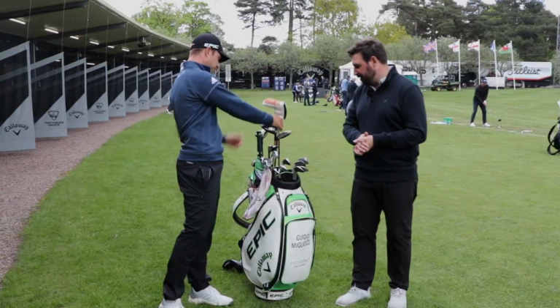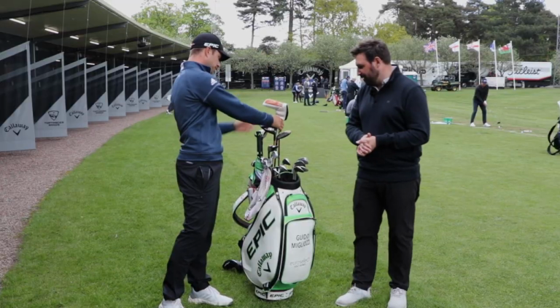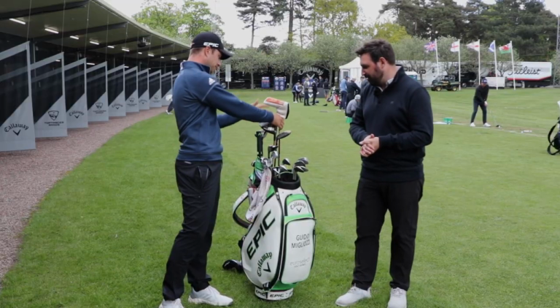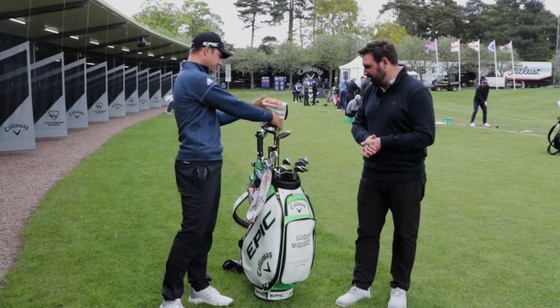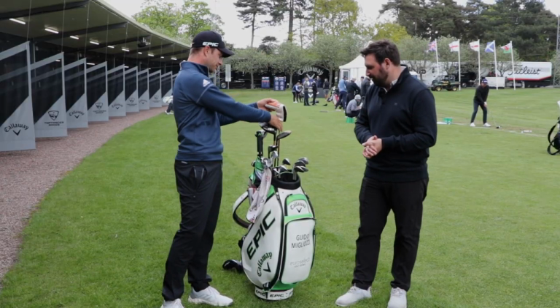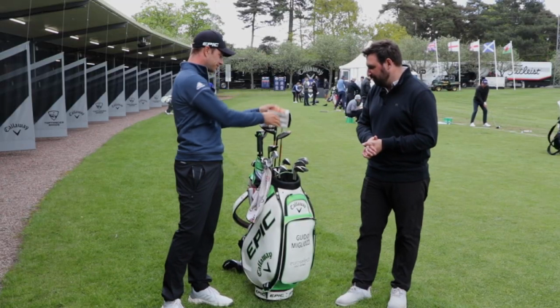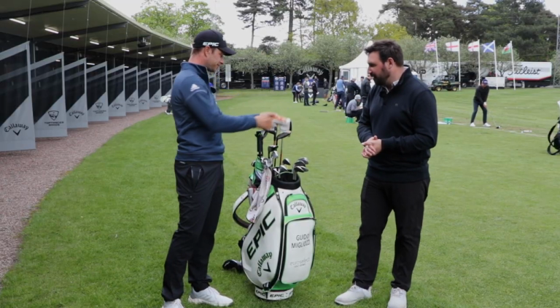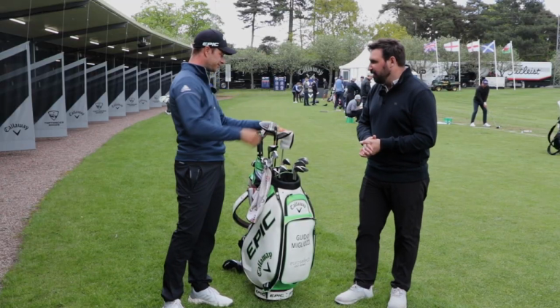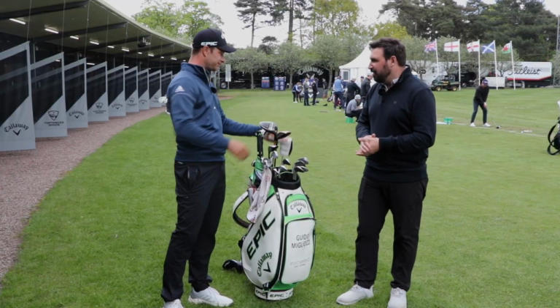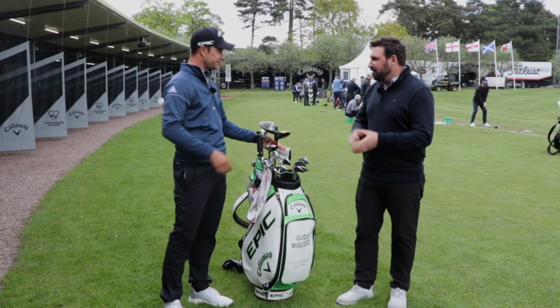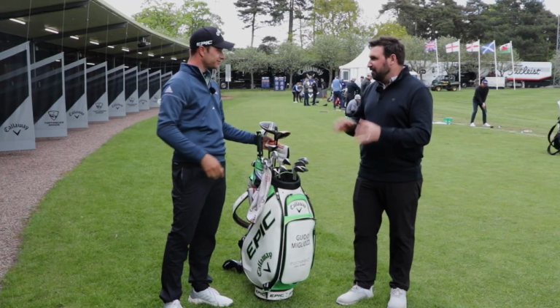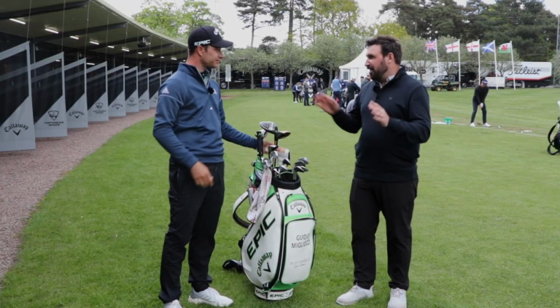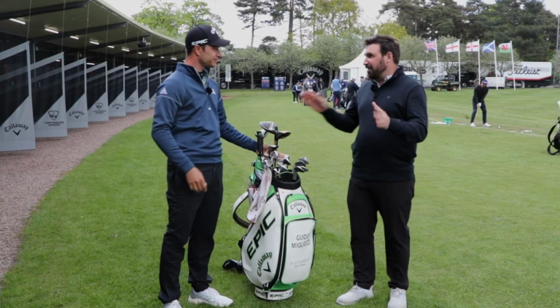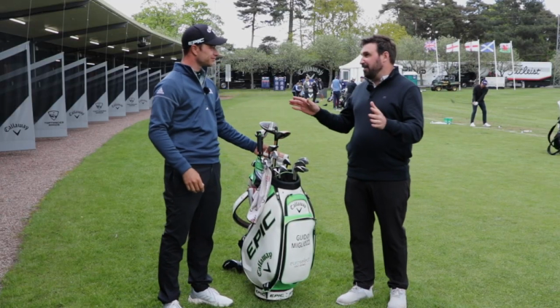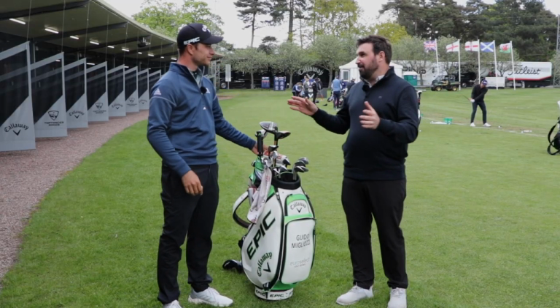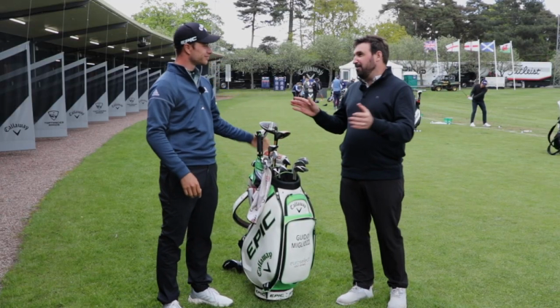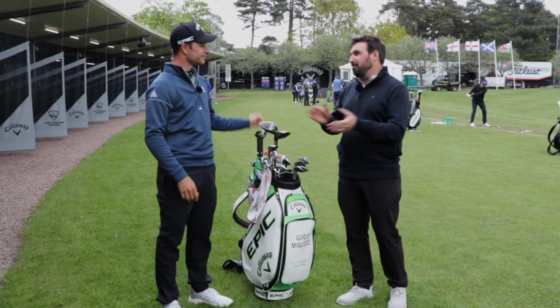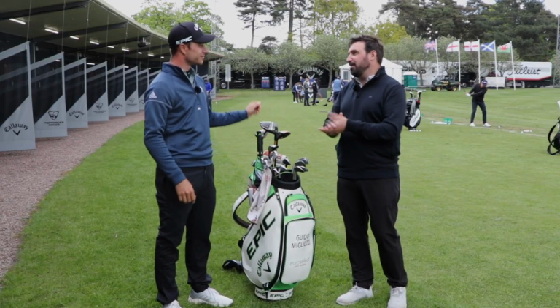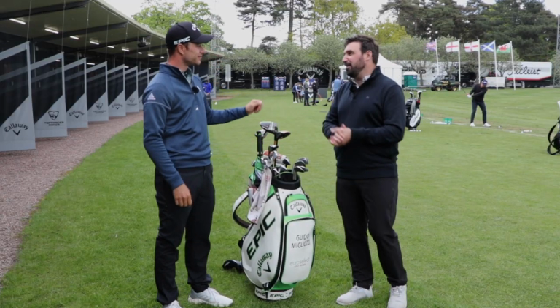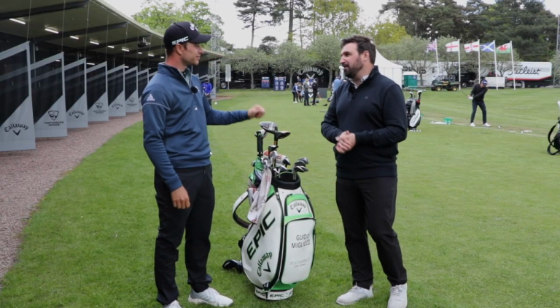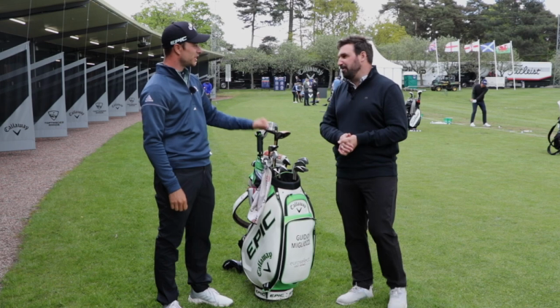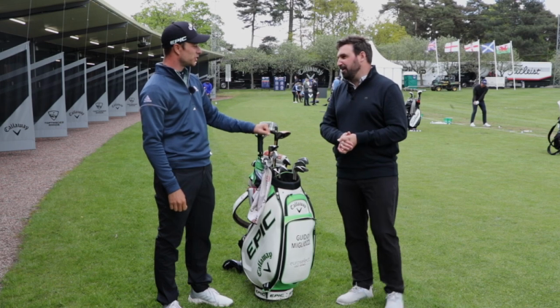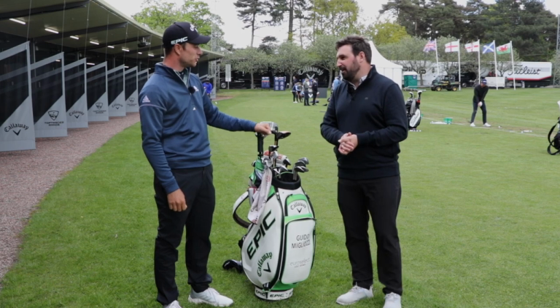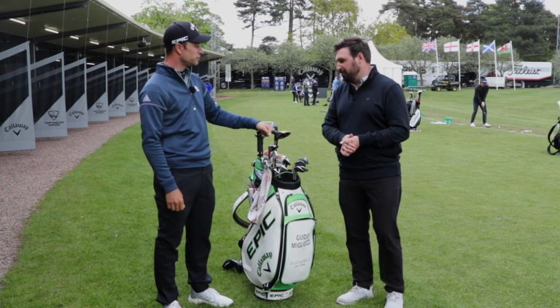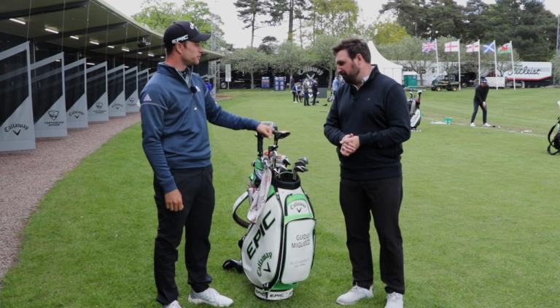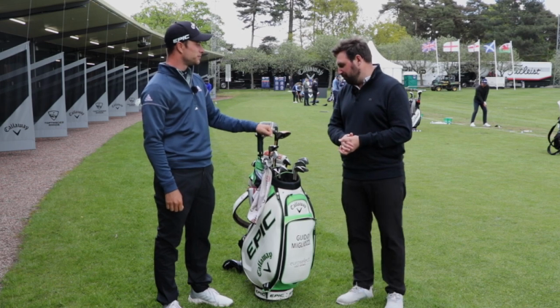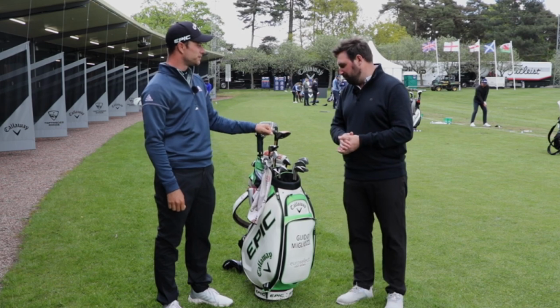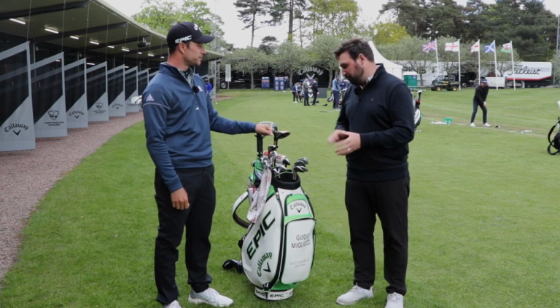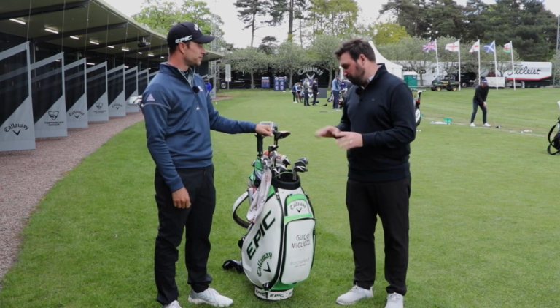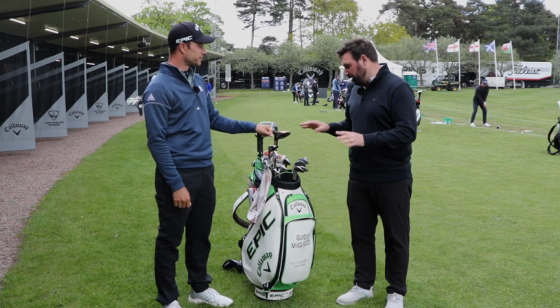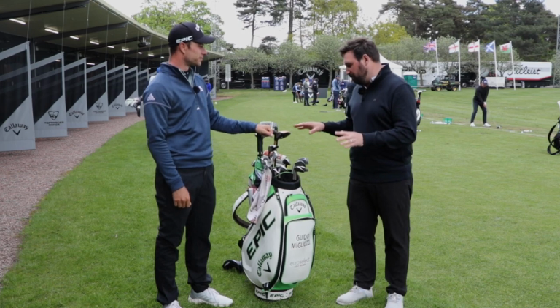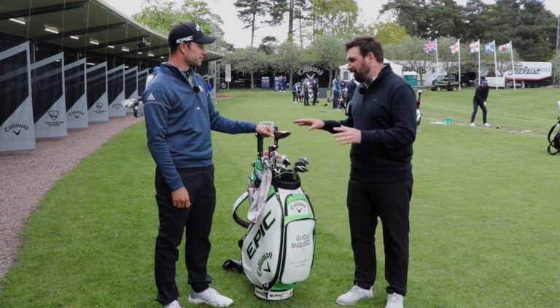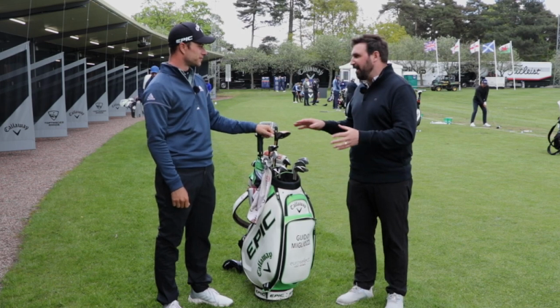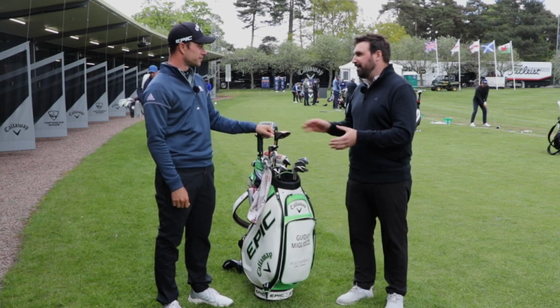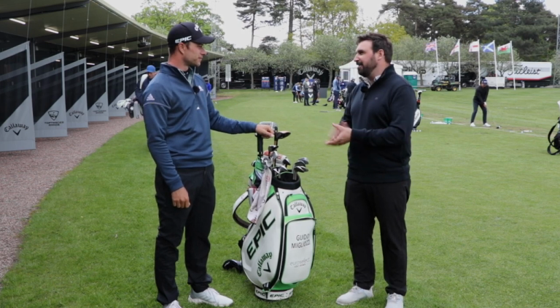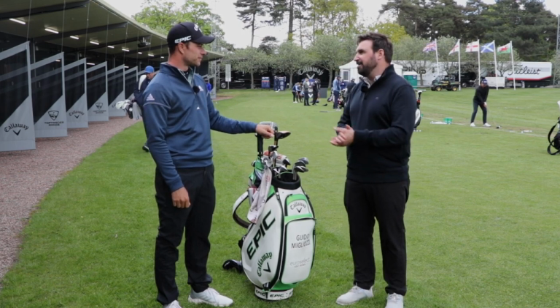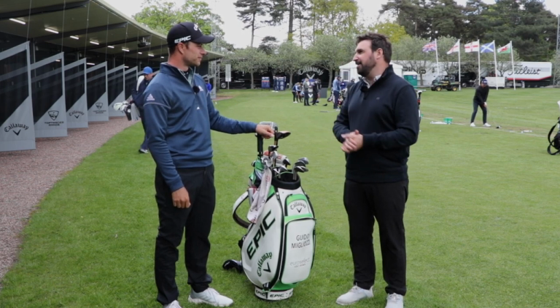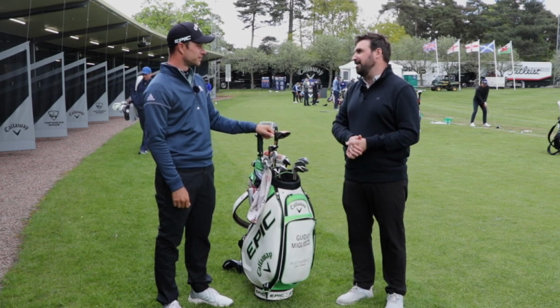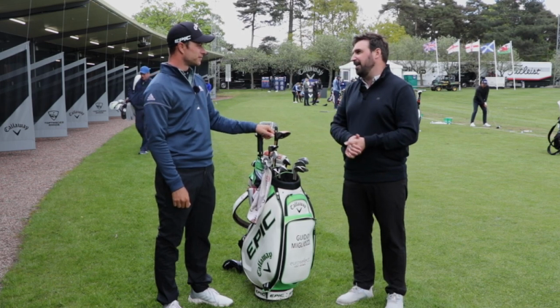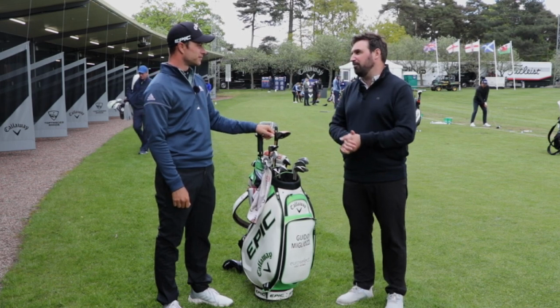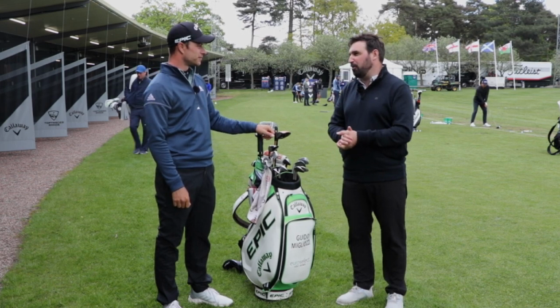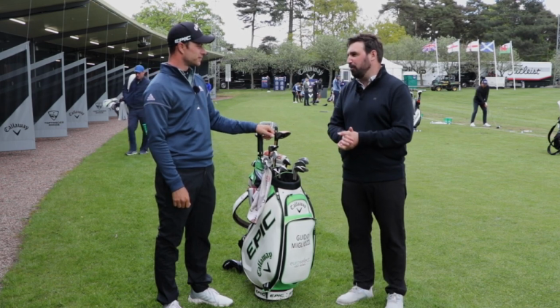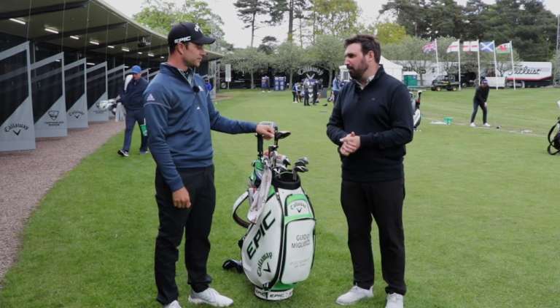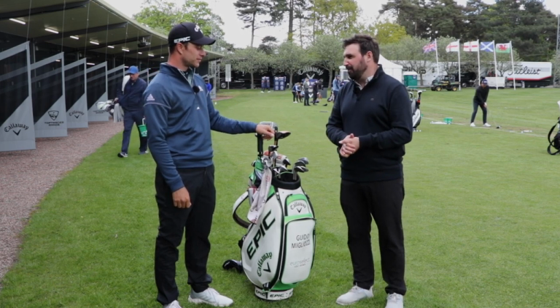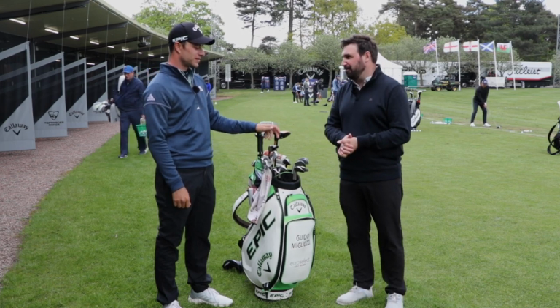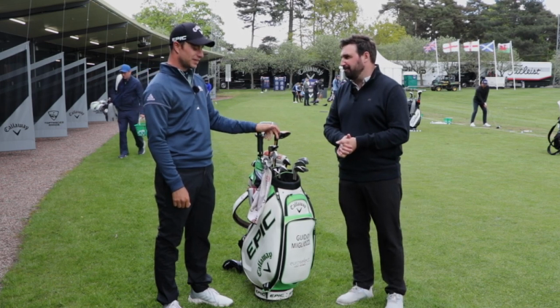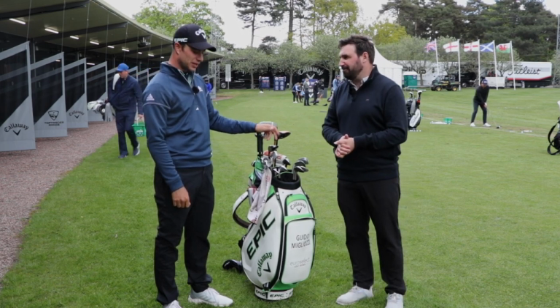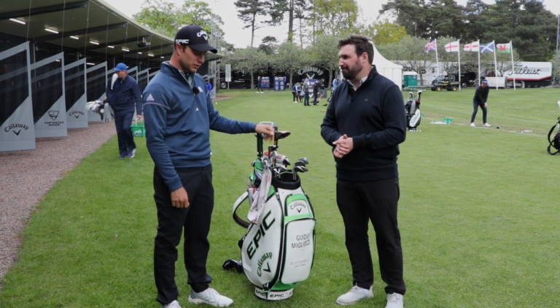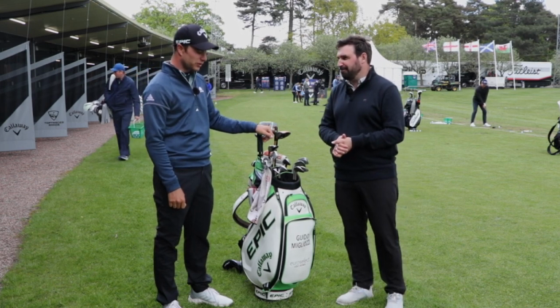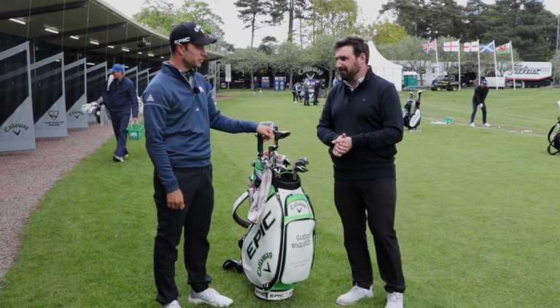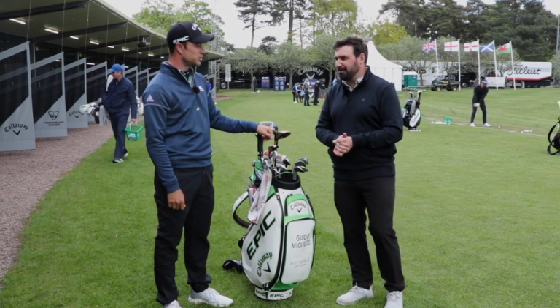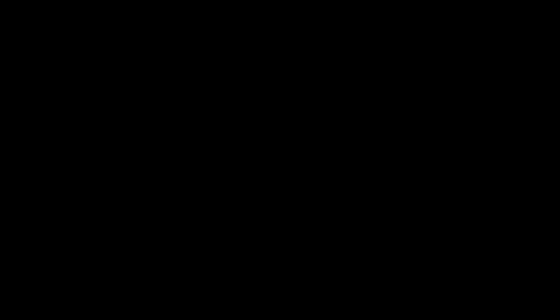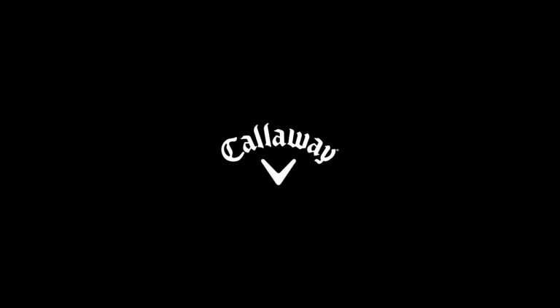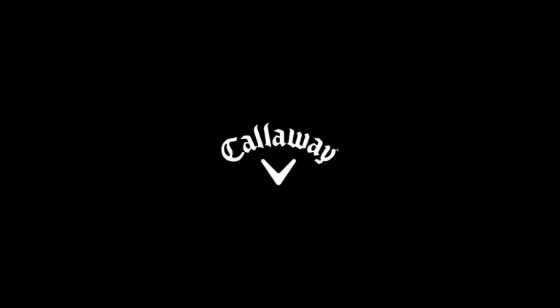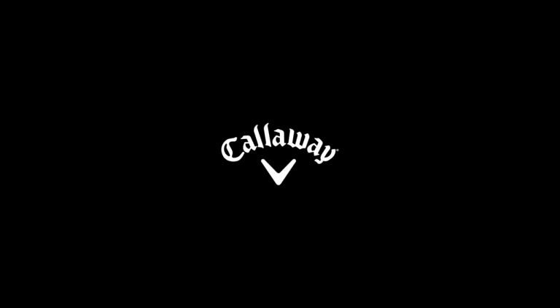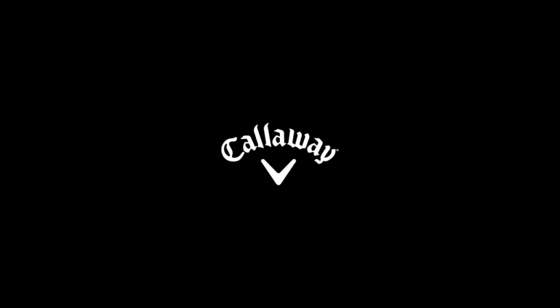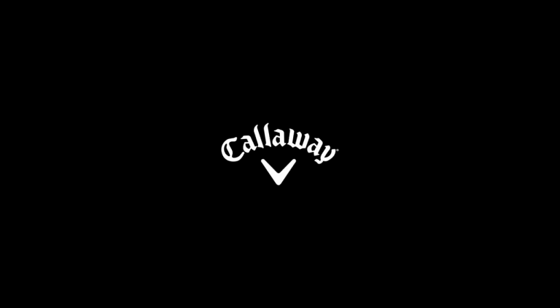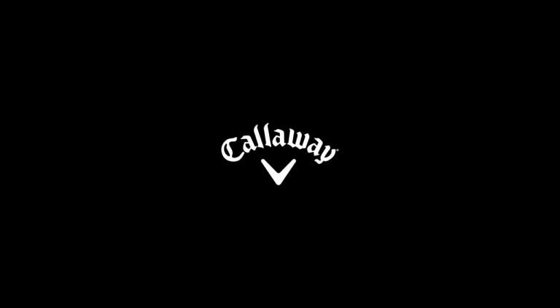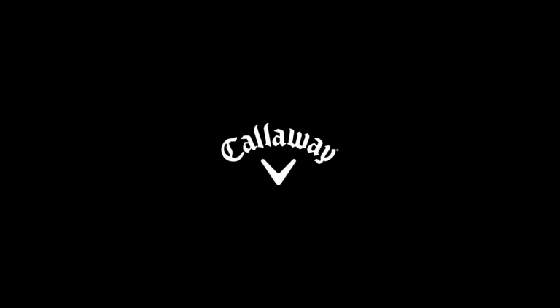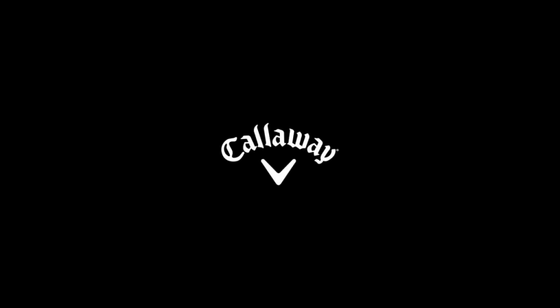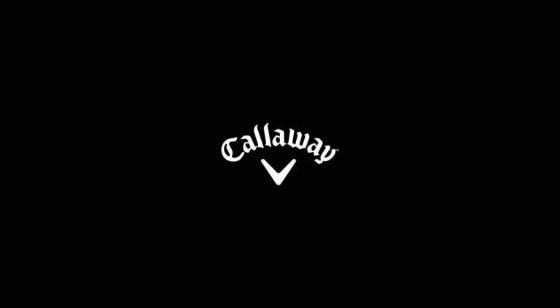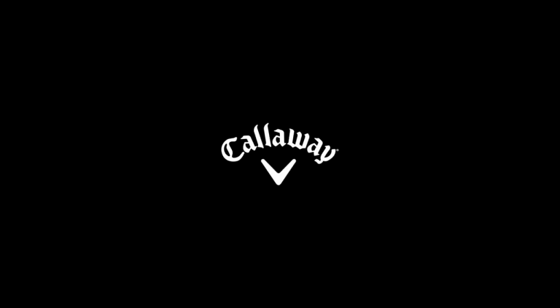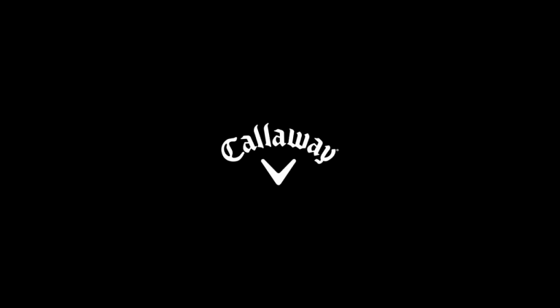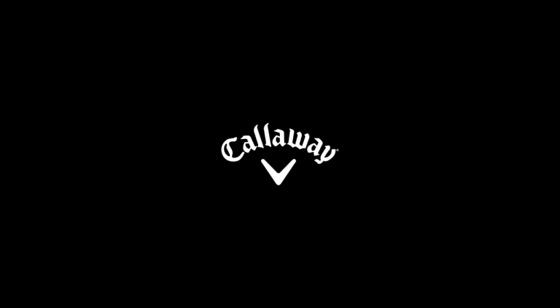Good stuff. Thank you, Bido. Thank you. Brilliant bag and have a great week. Thank you very much.